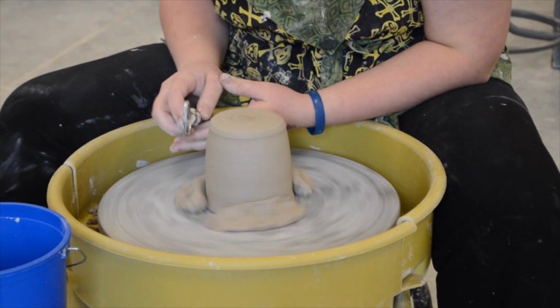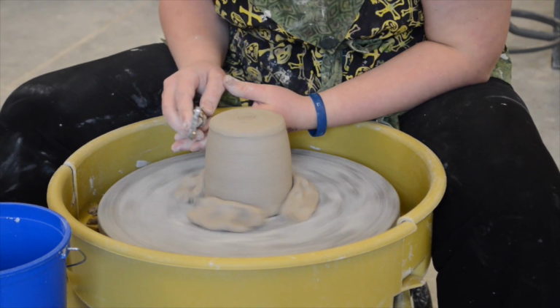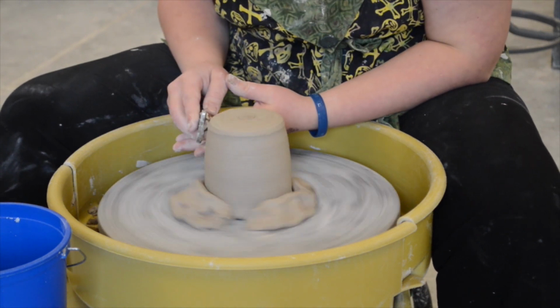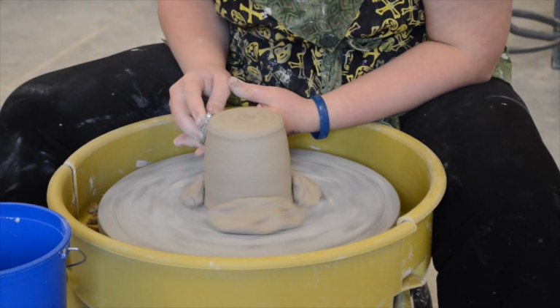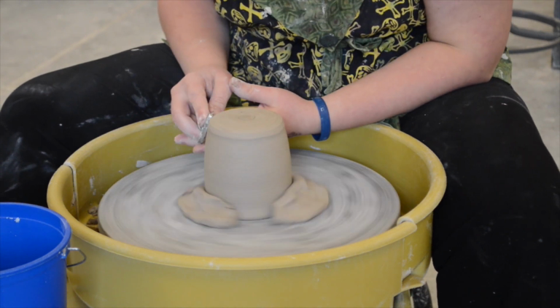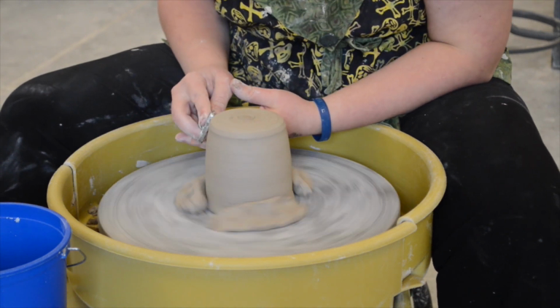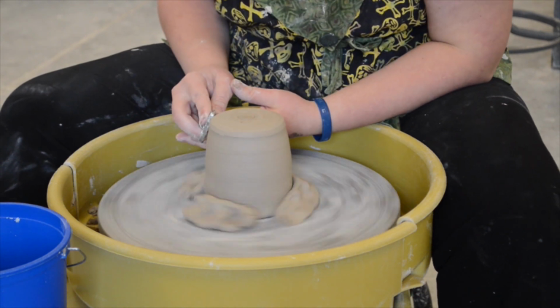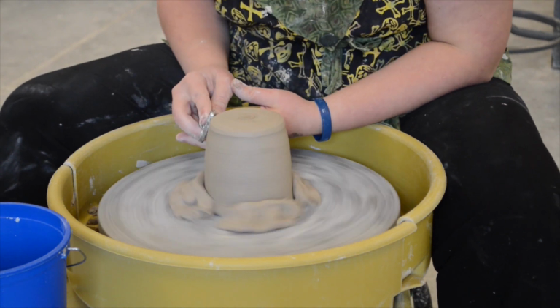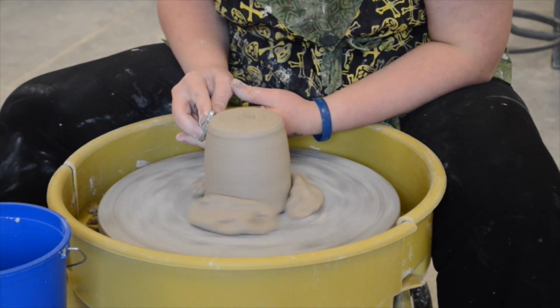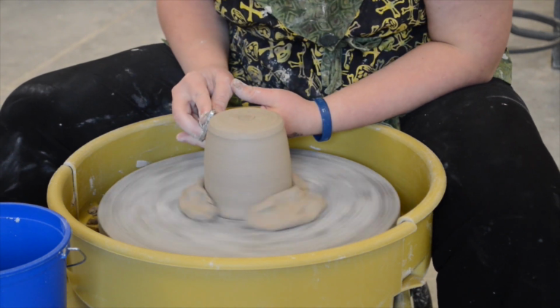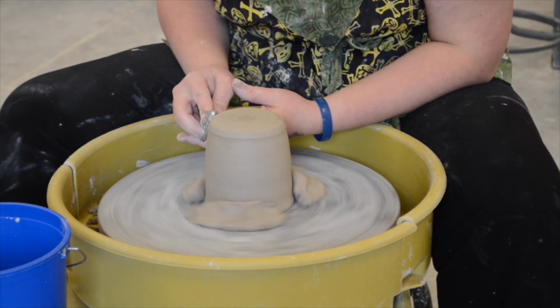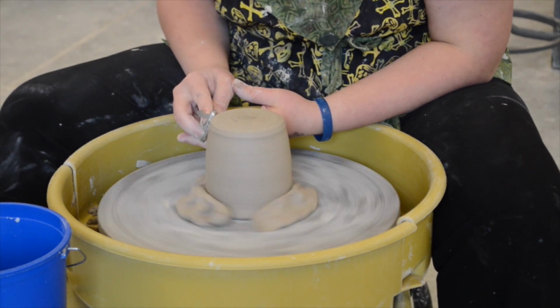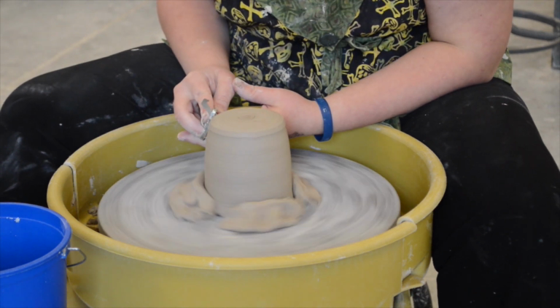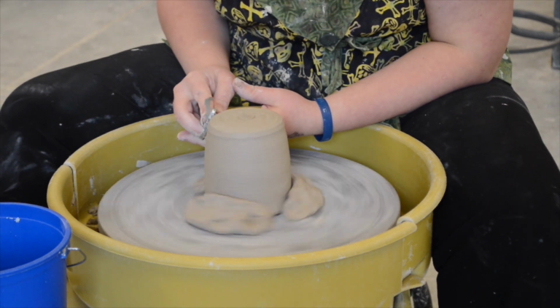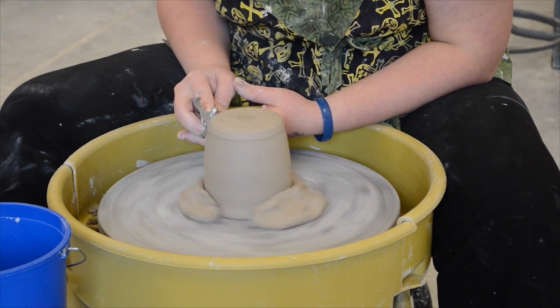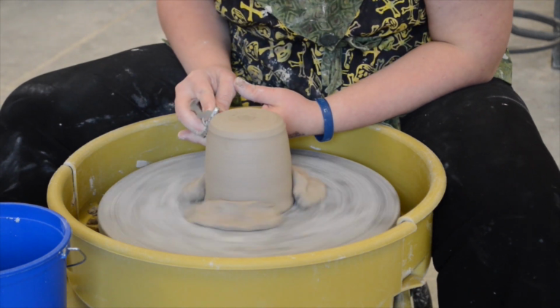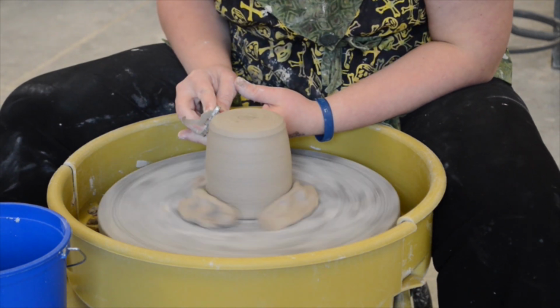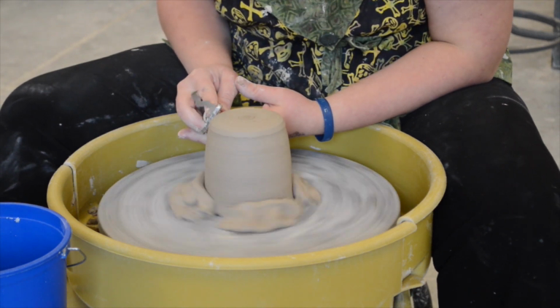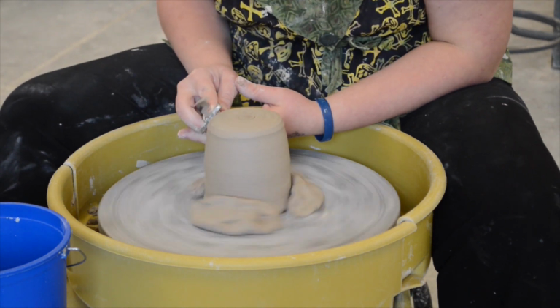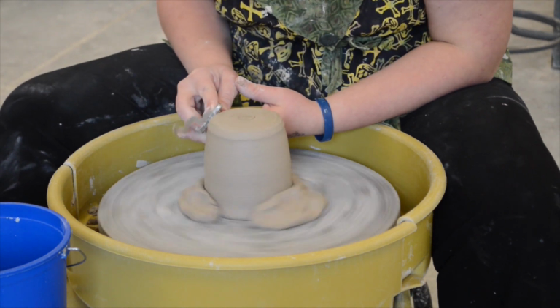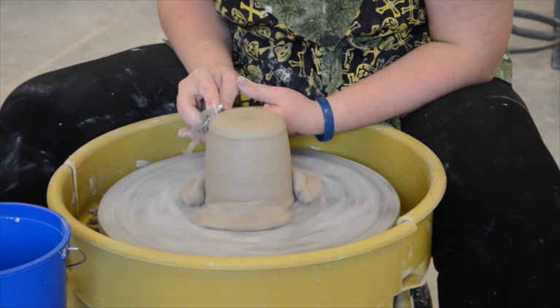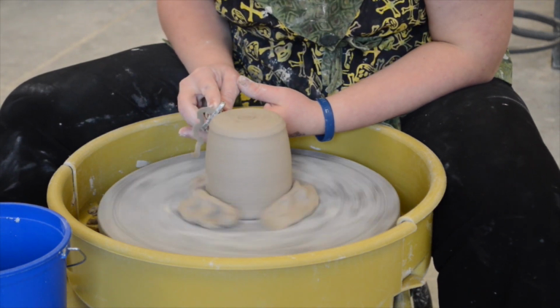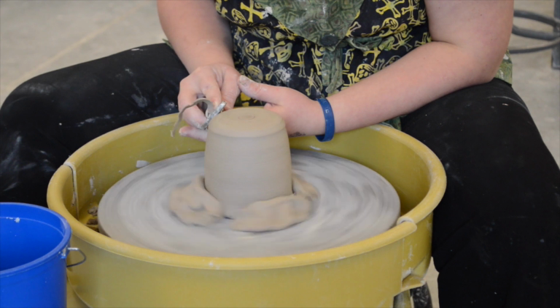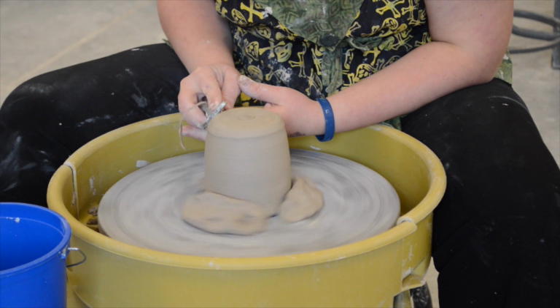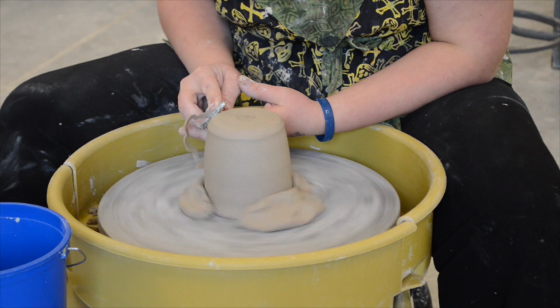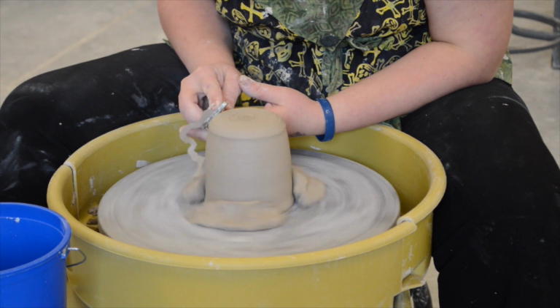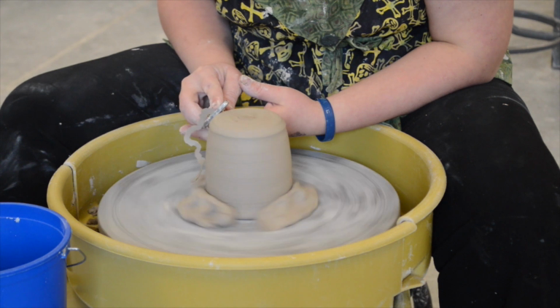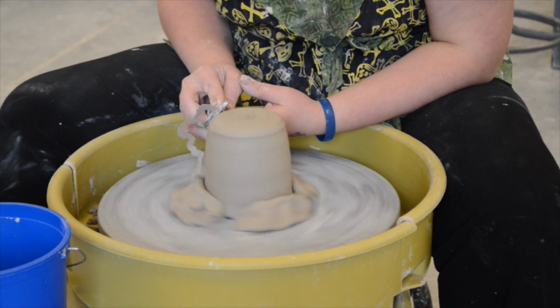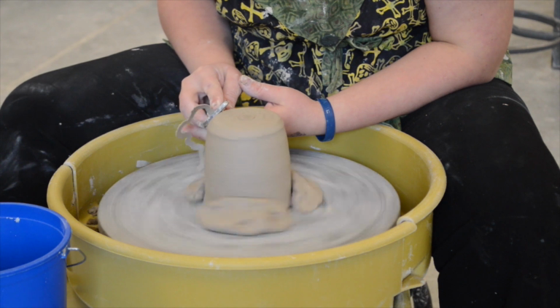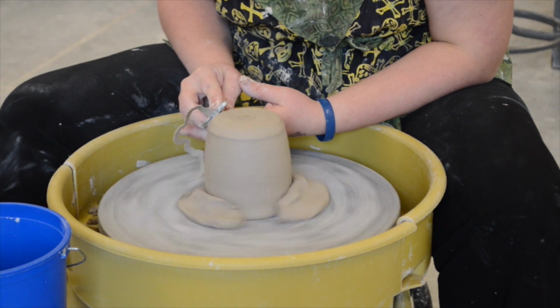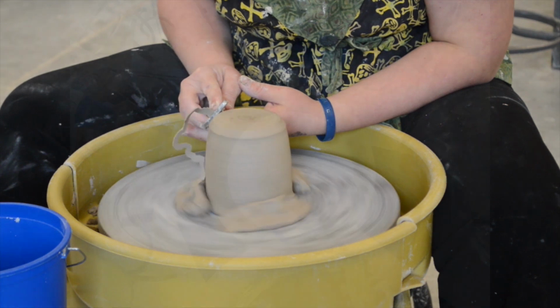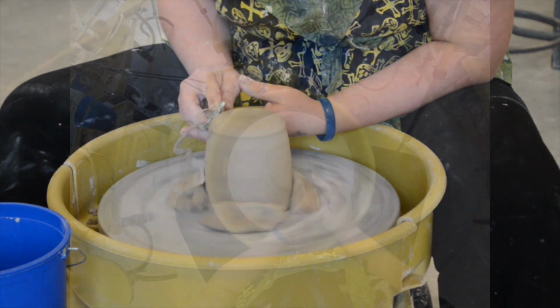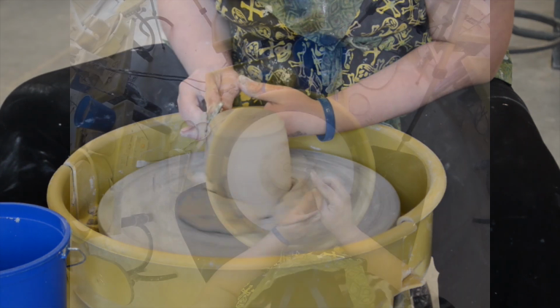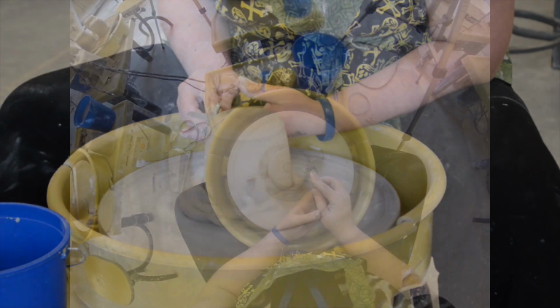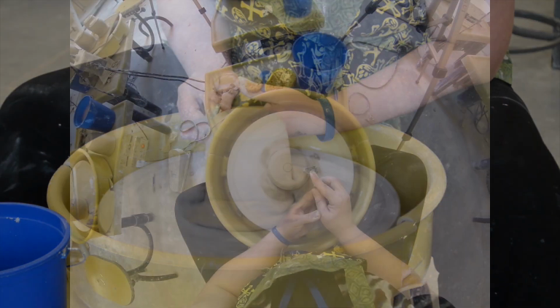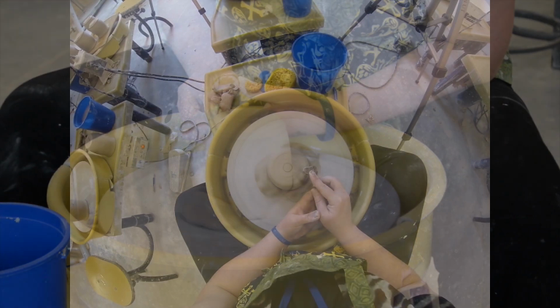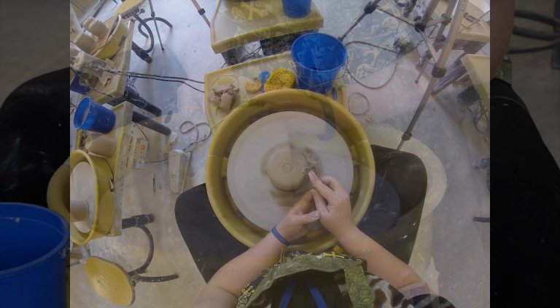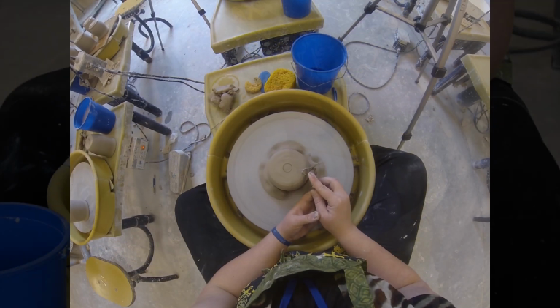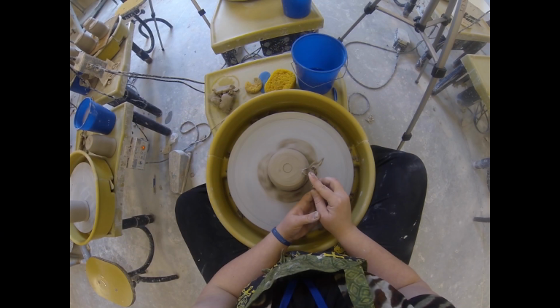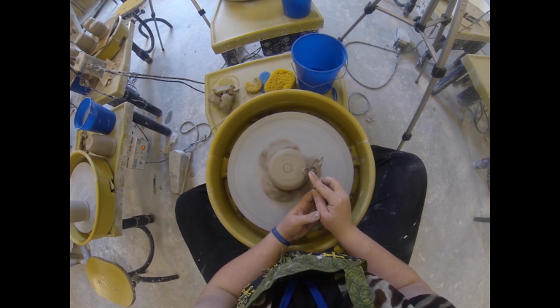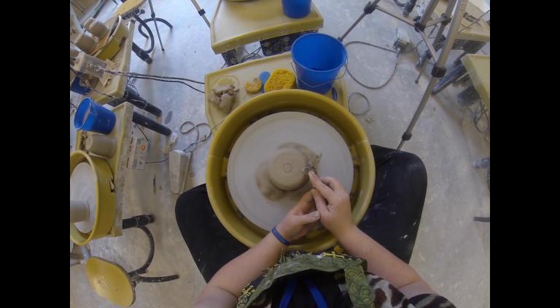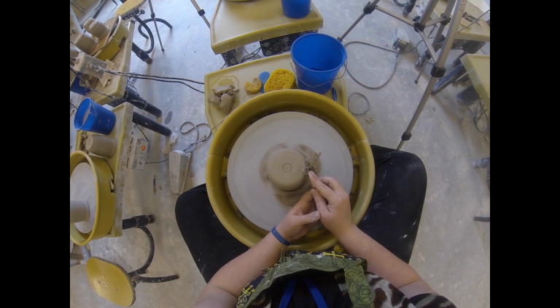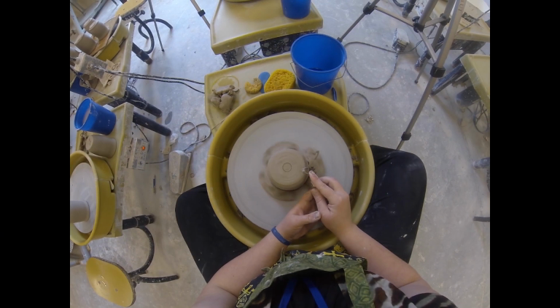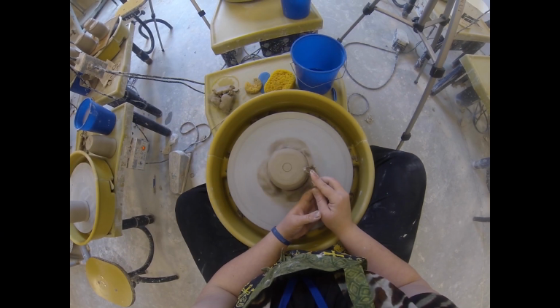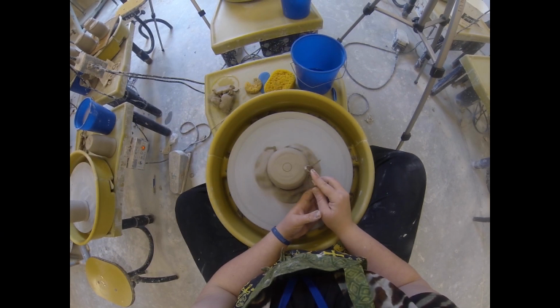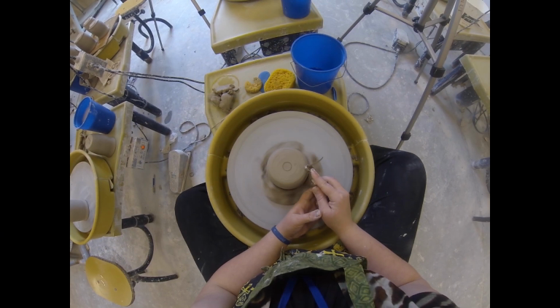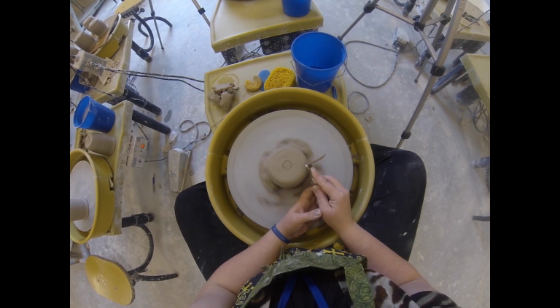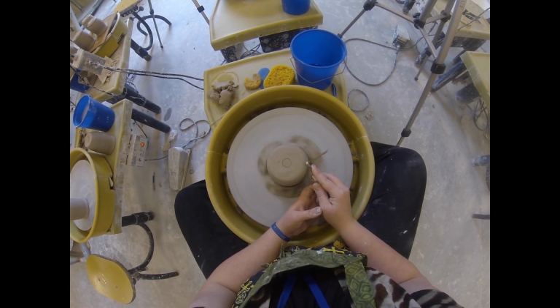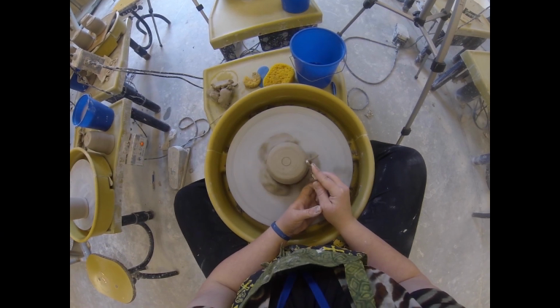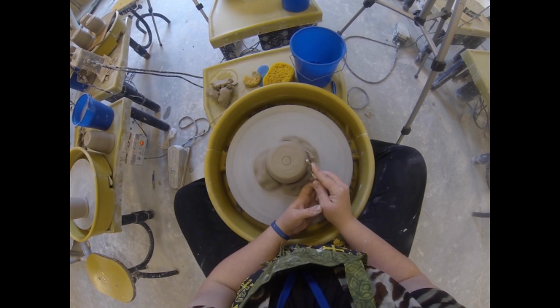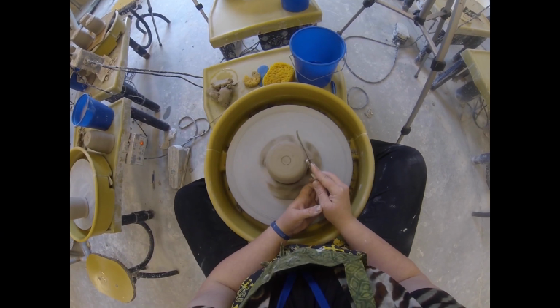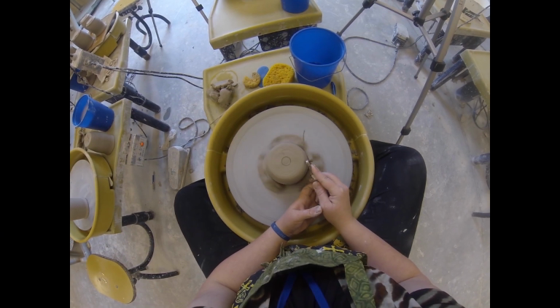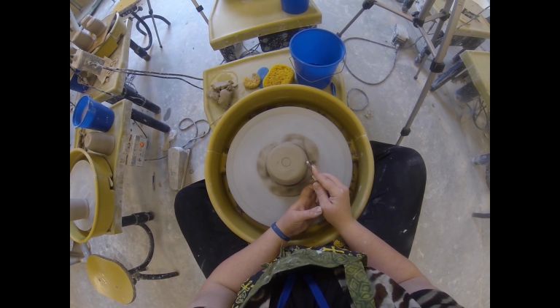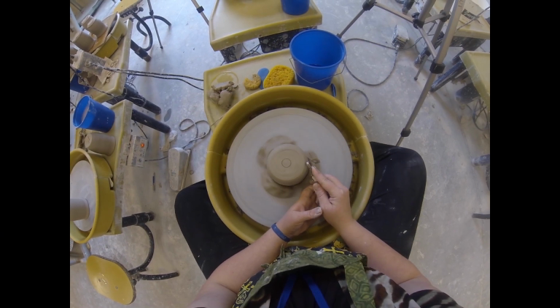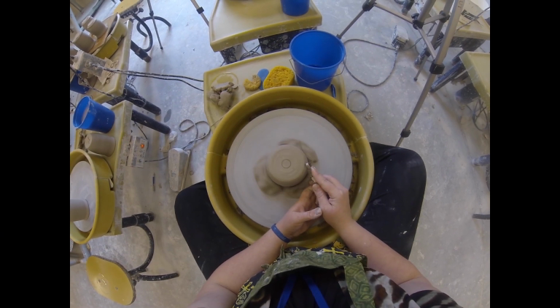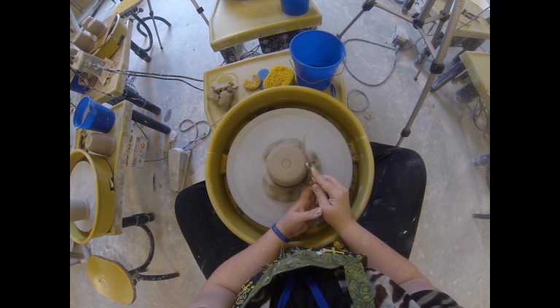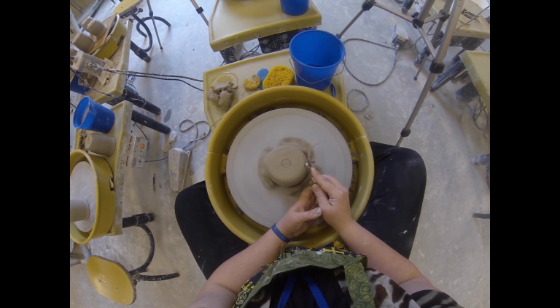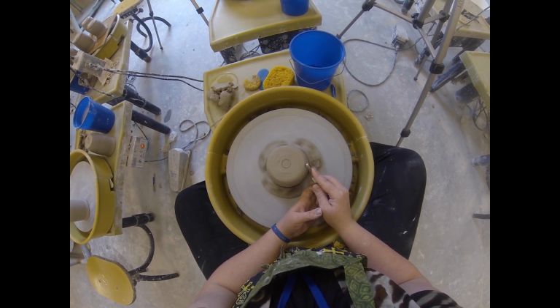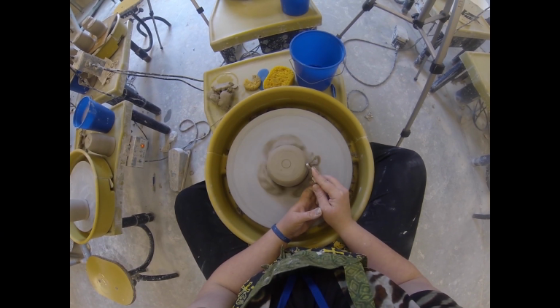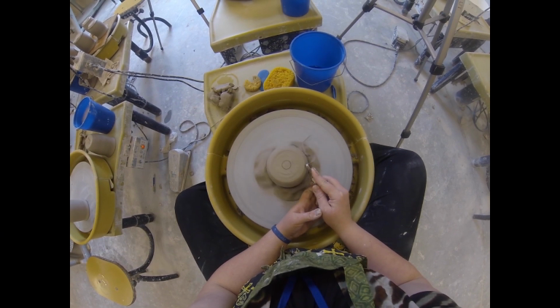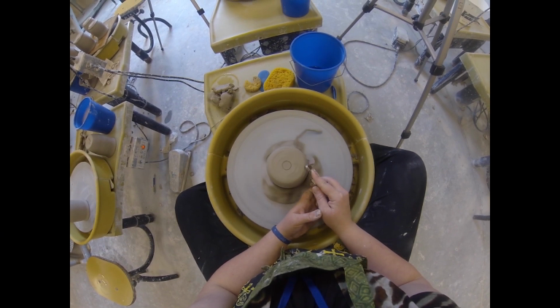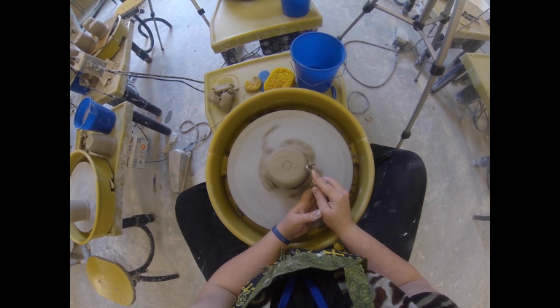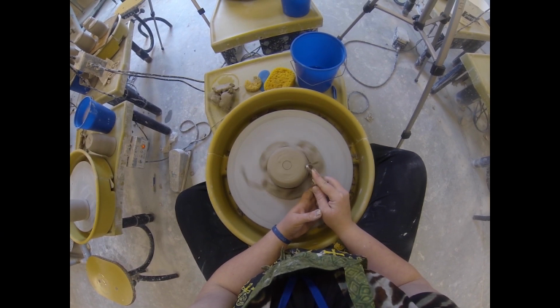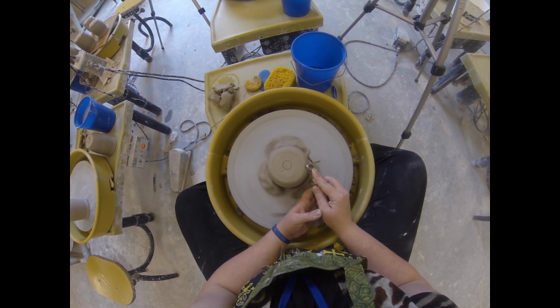Then go about your trimming as usual and make the edges really clean. You can use this for any trimming method — whether it's a foot ring or just a simple bottom.